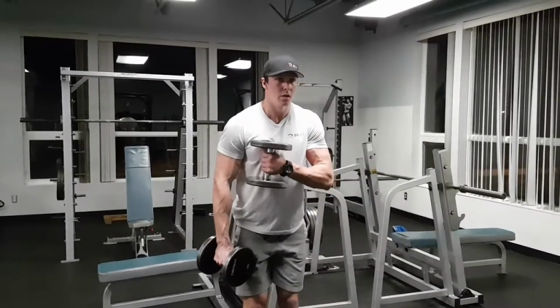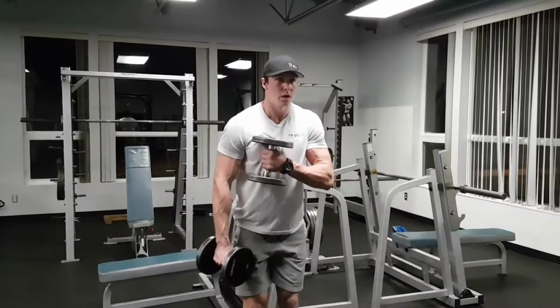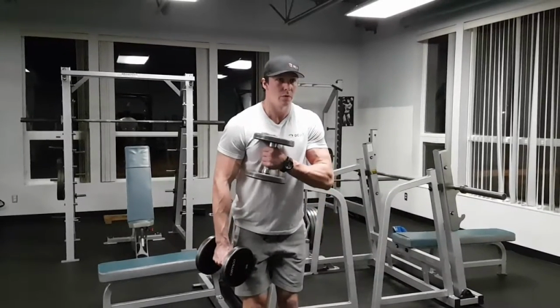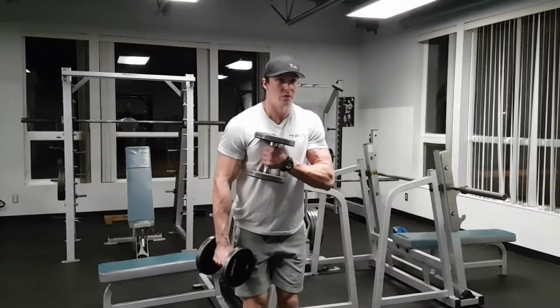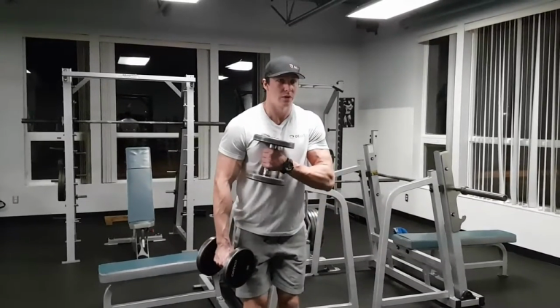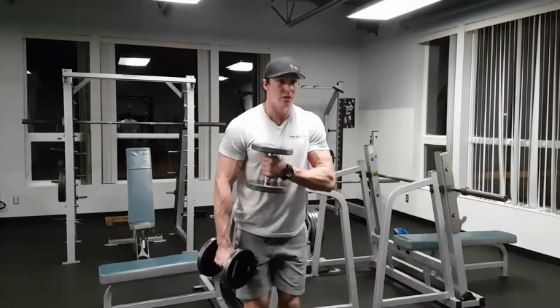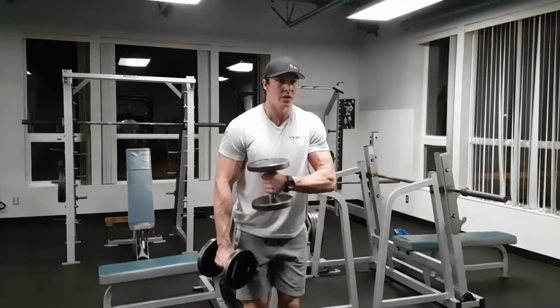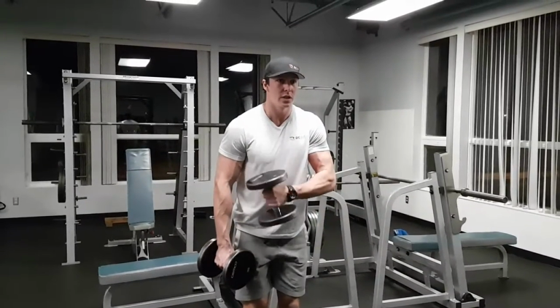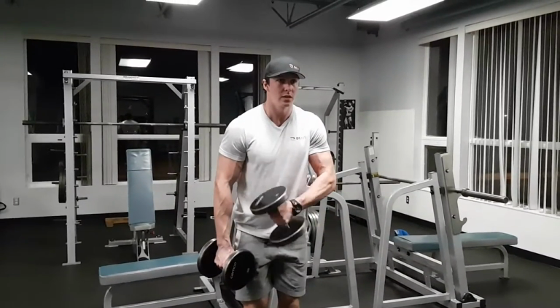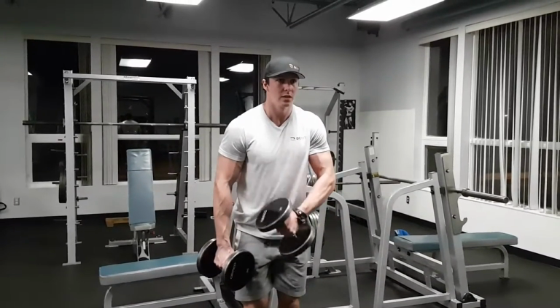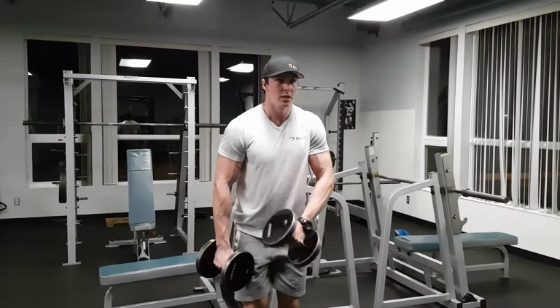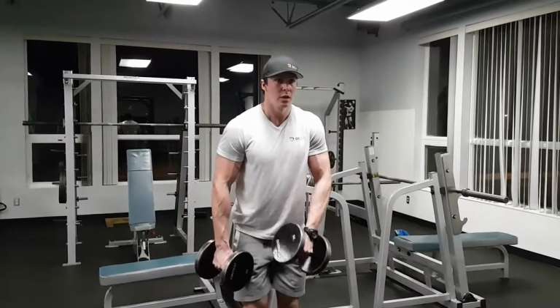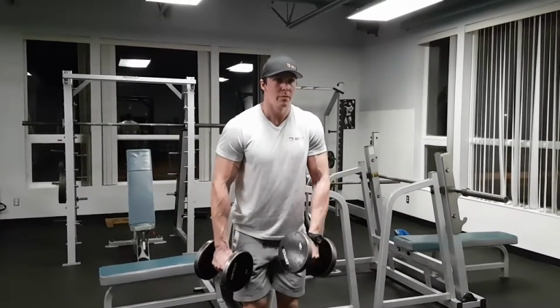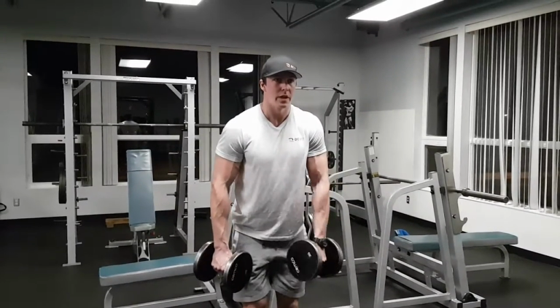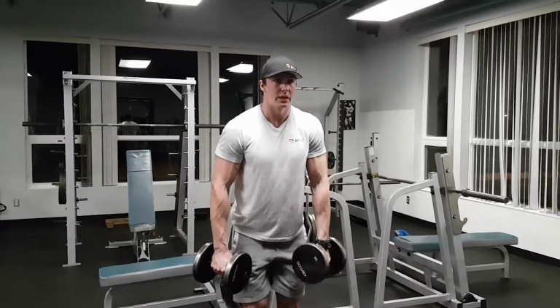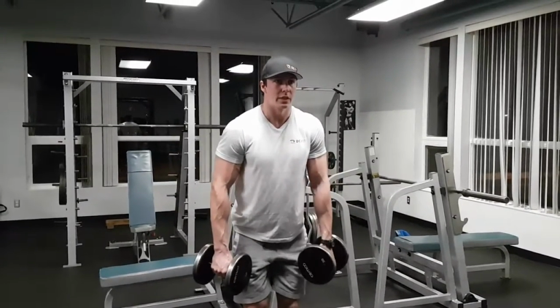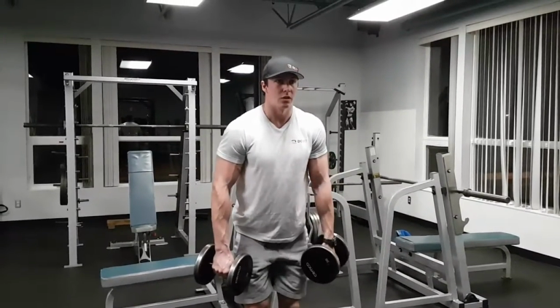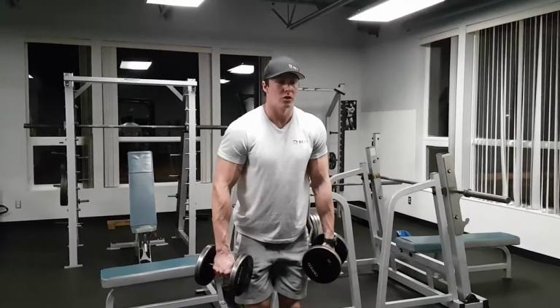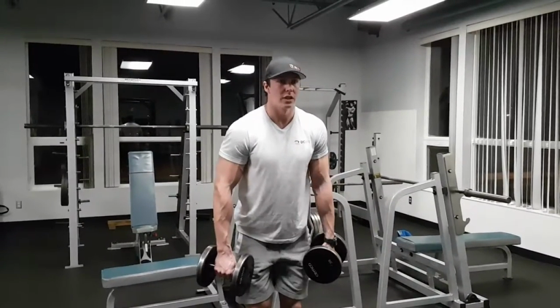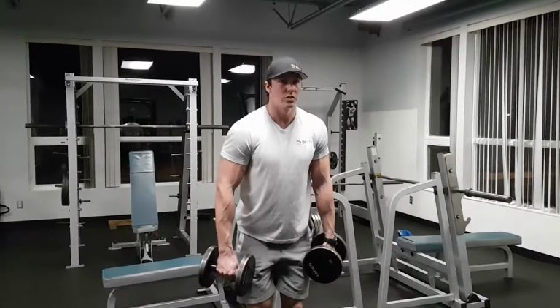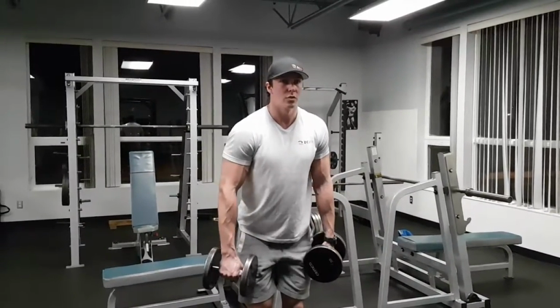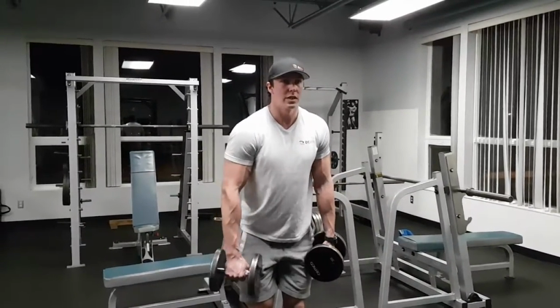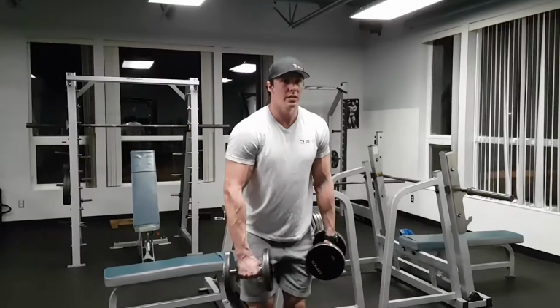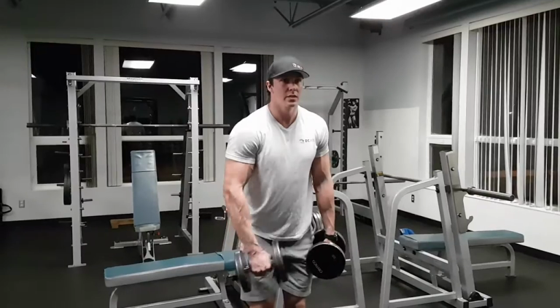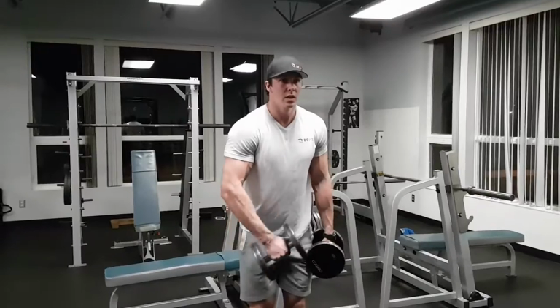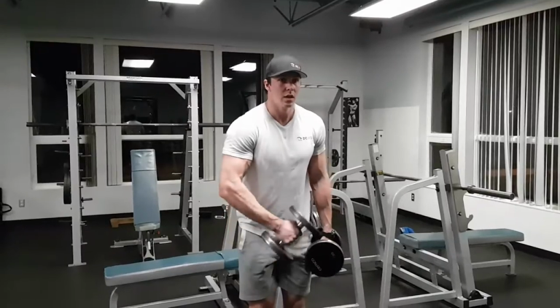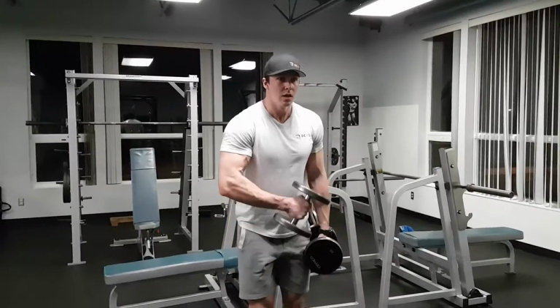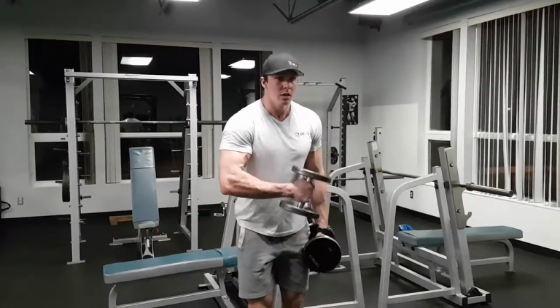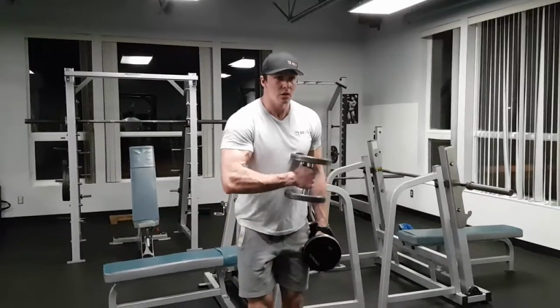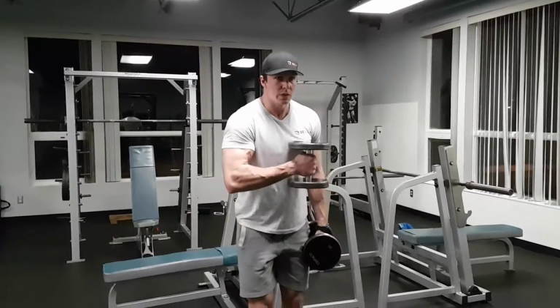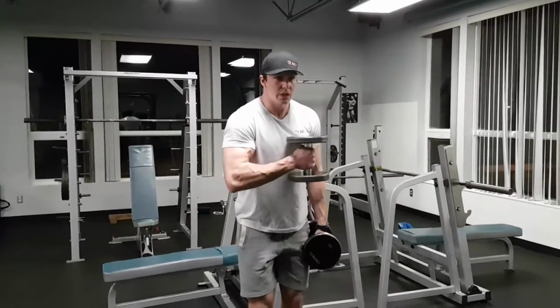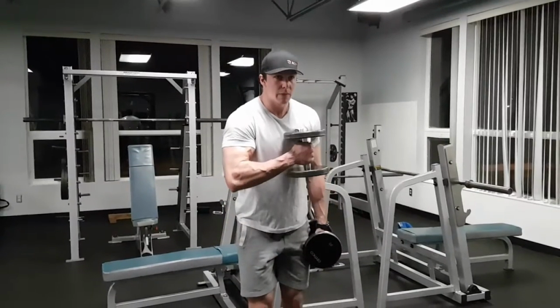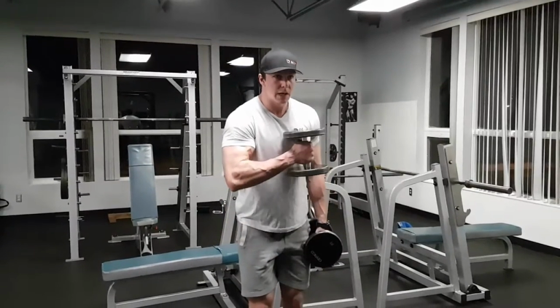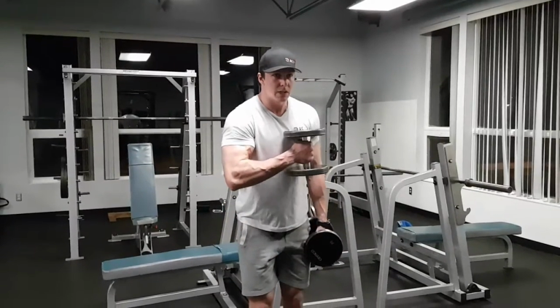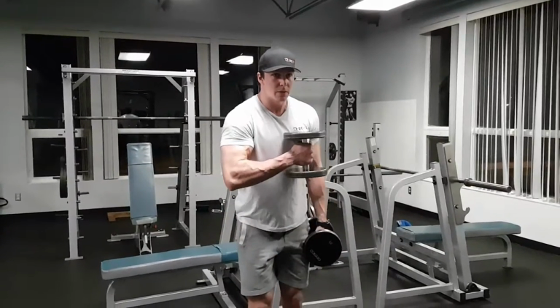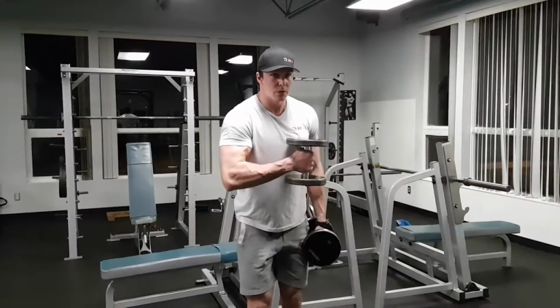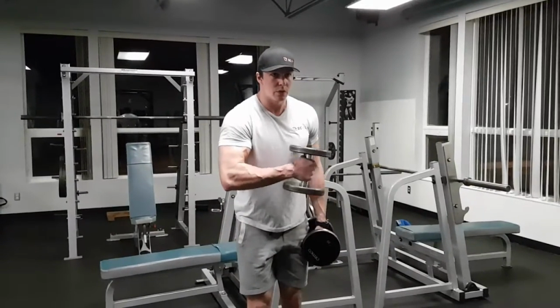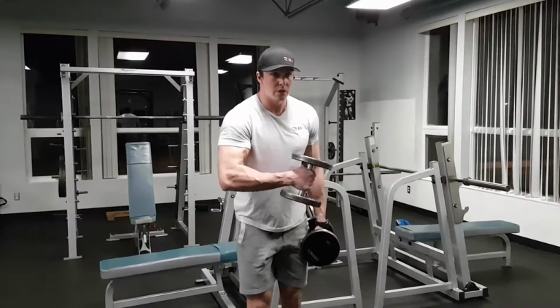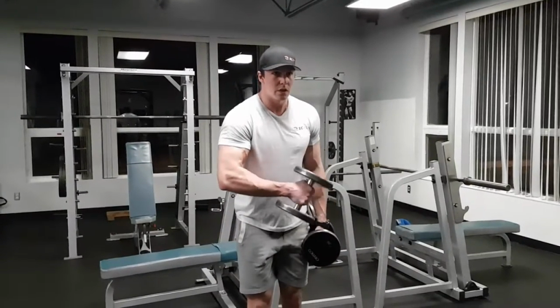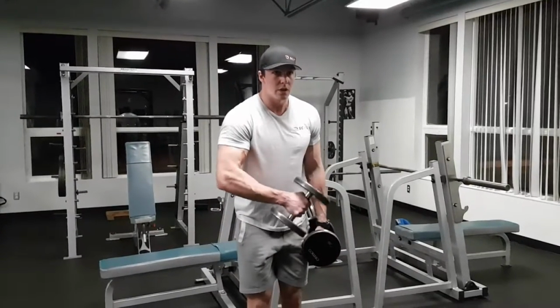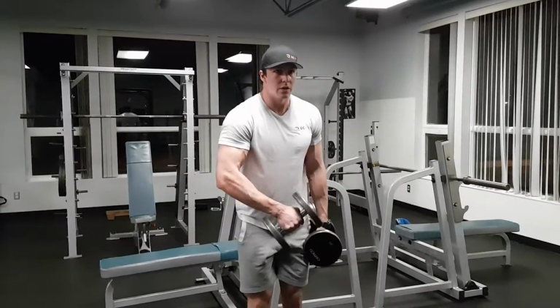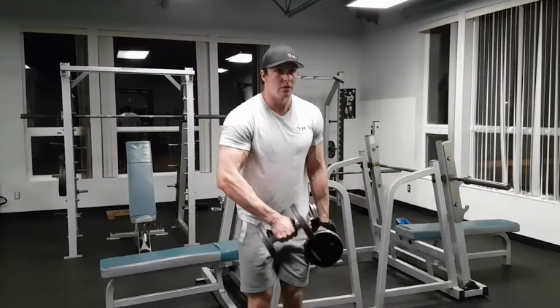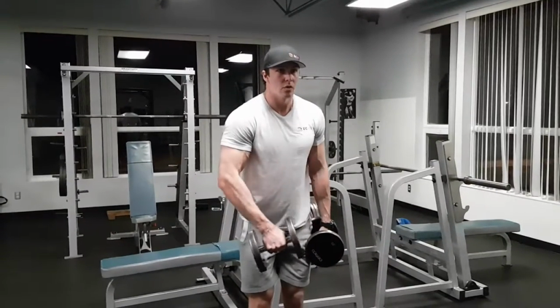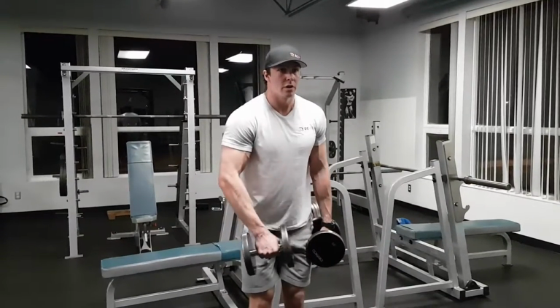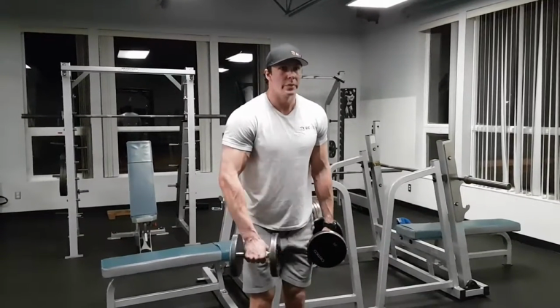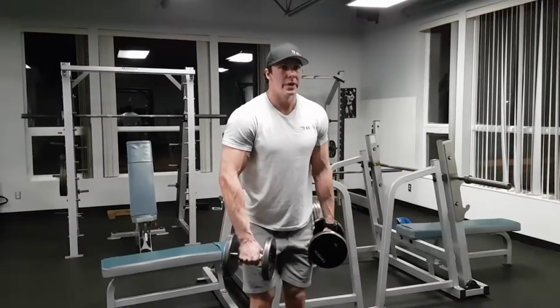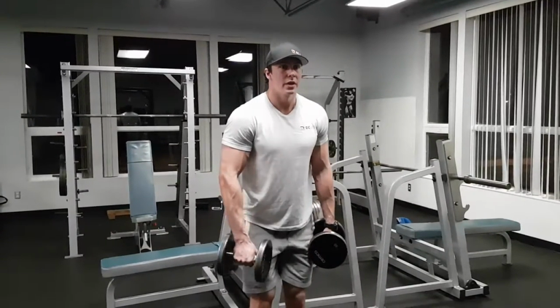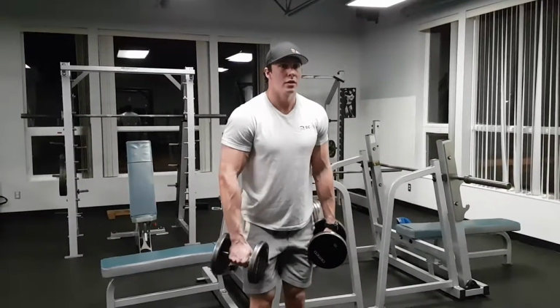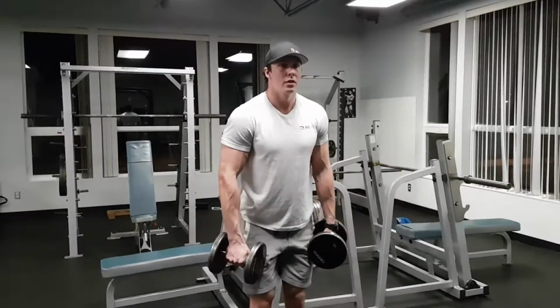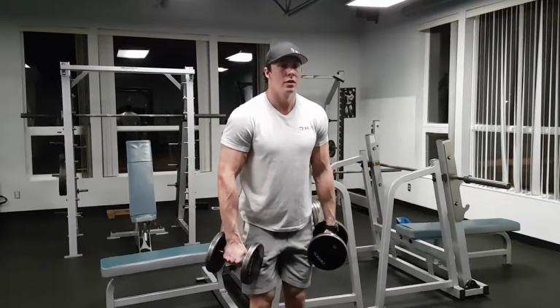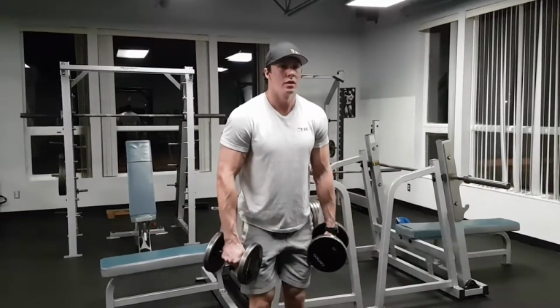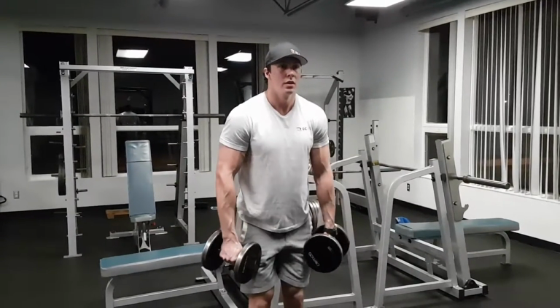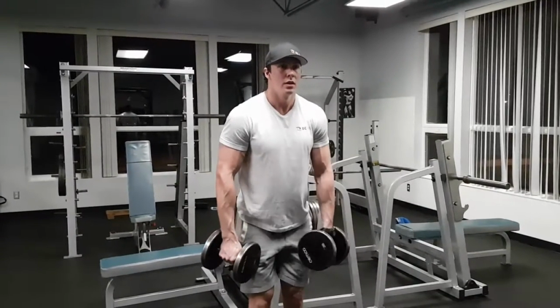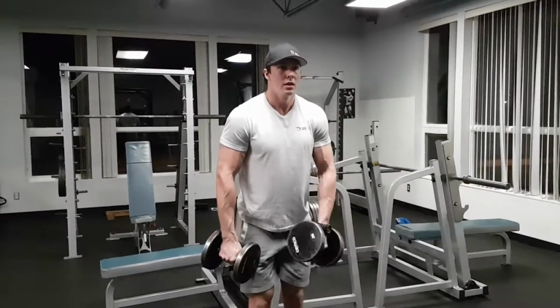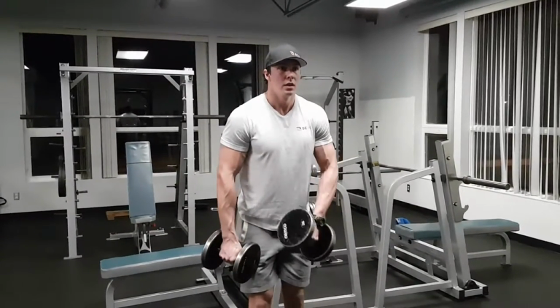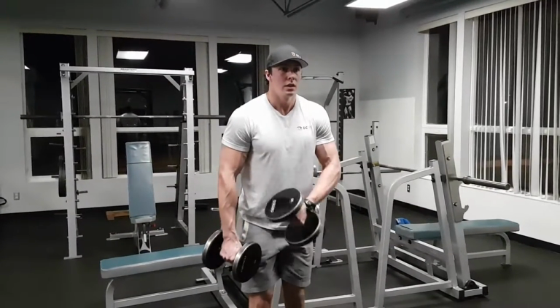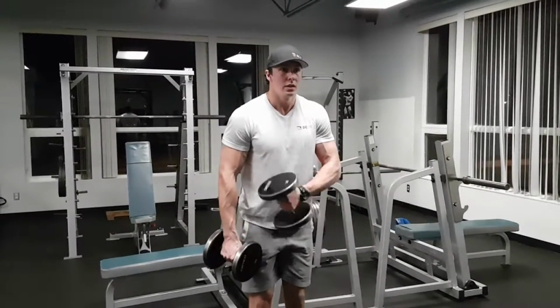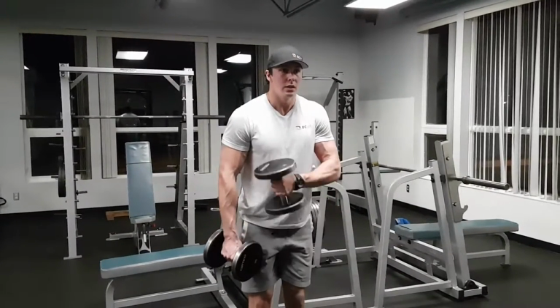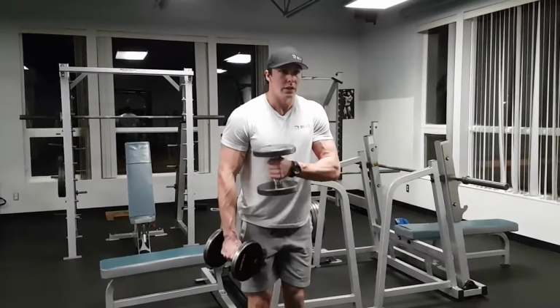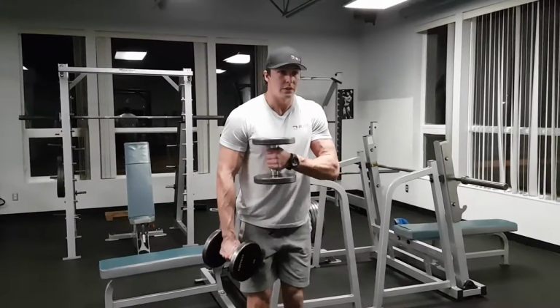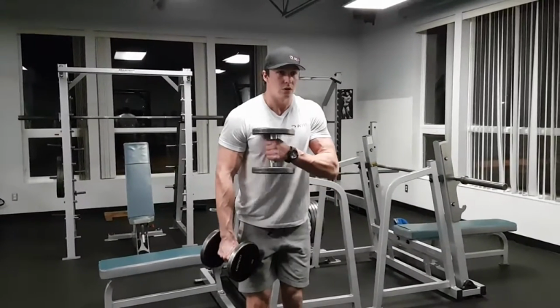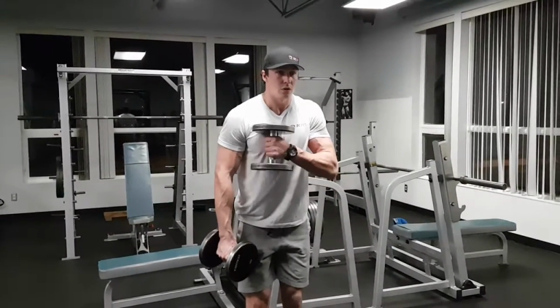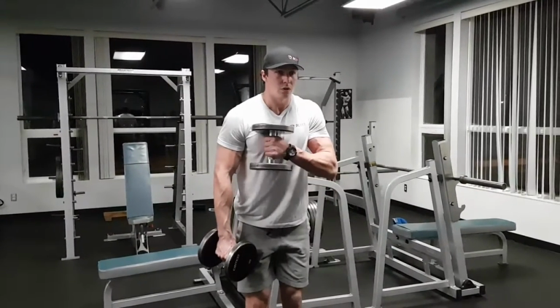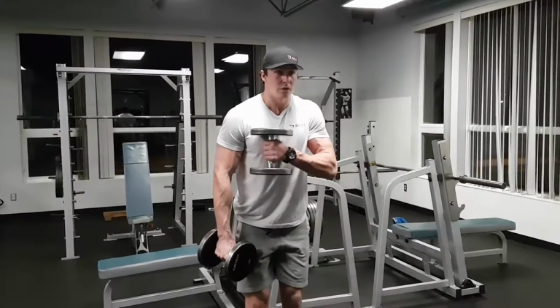Up in front of the chest, back down. Try and squeeze the biceps, squeeze the forearm there. Nice and controlled.